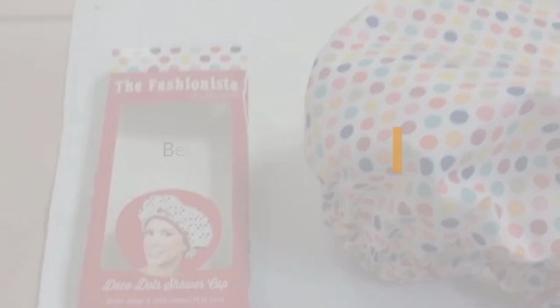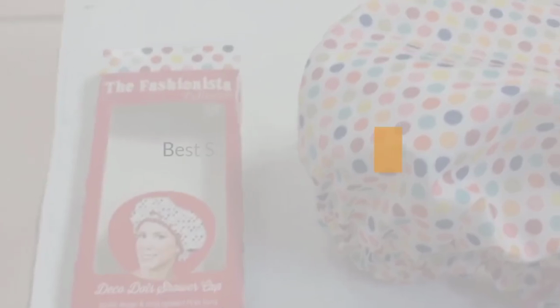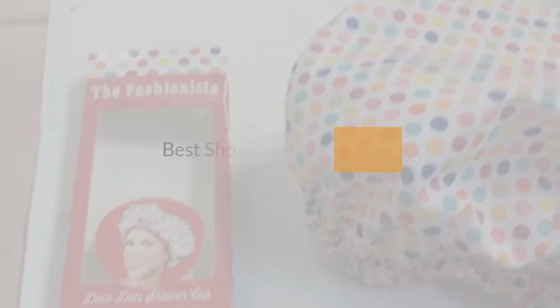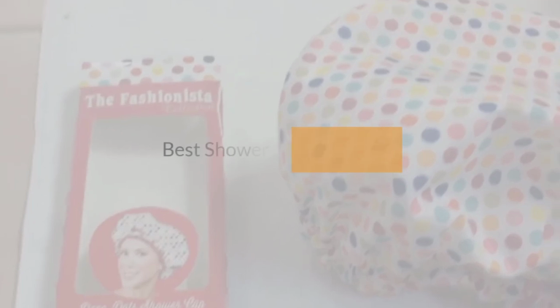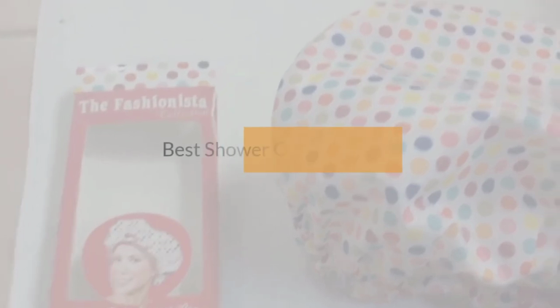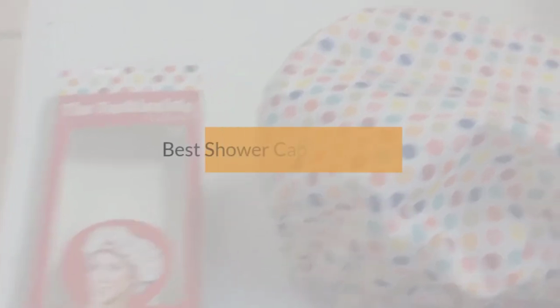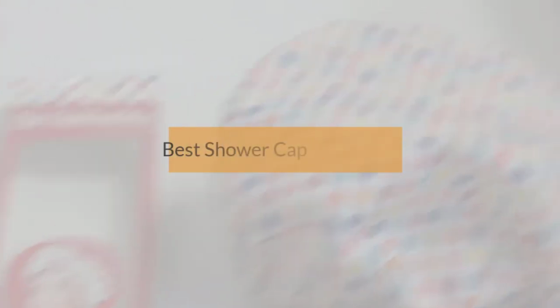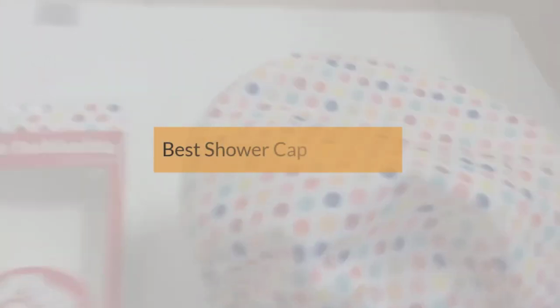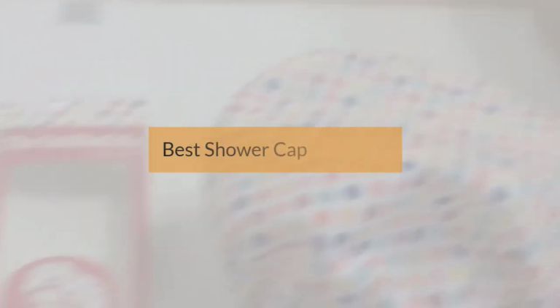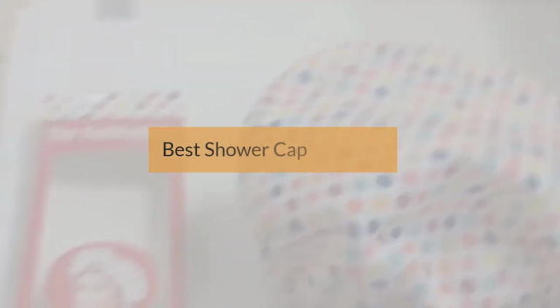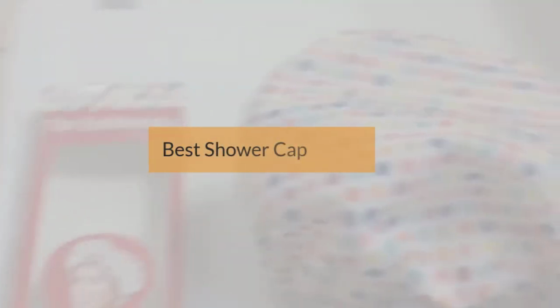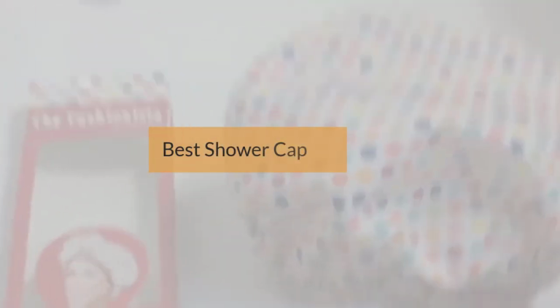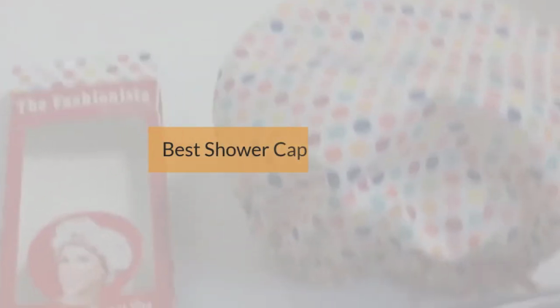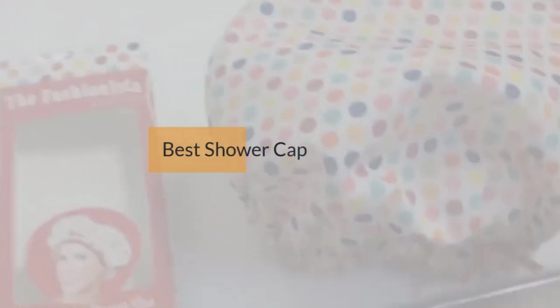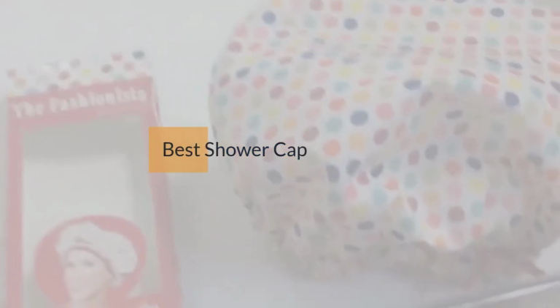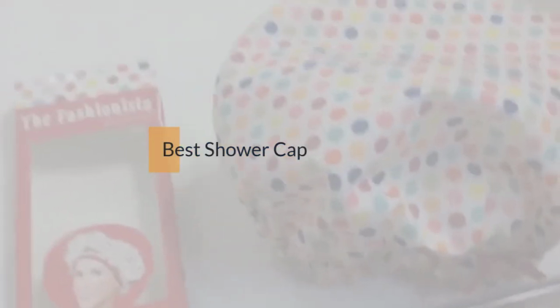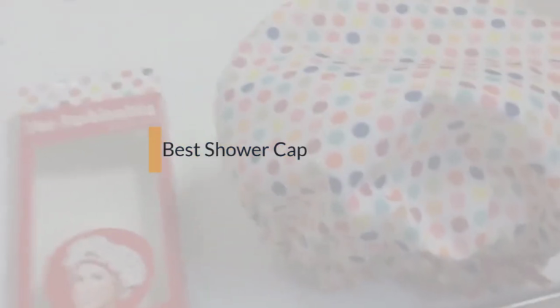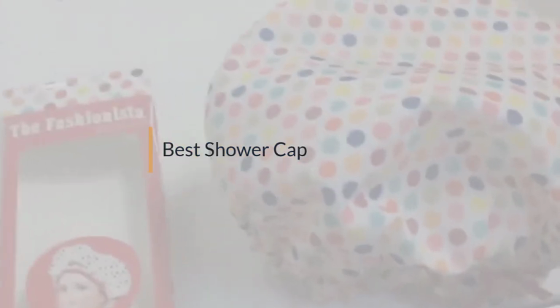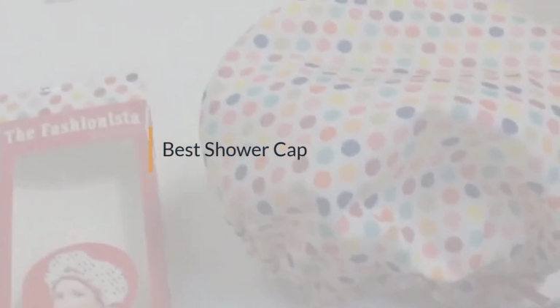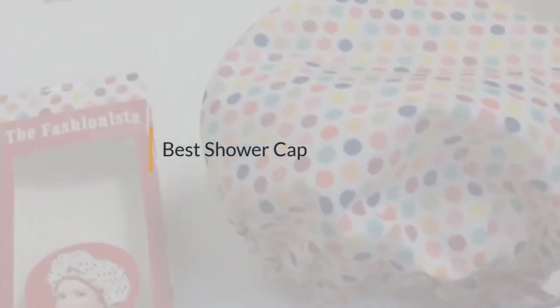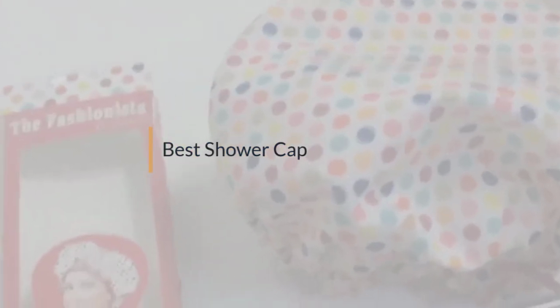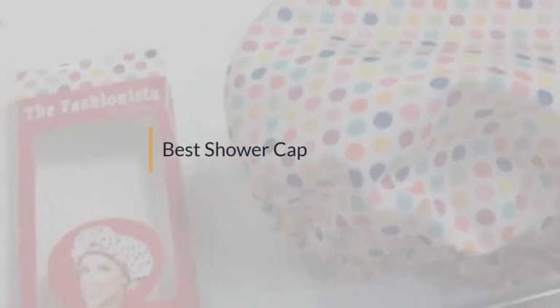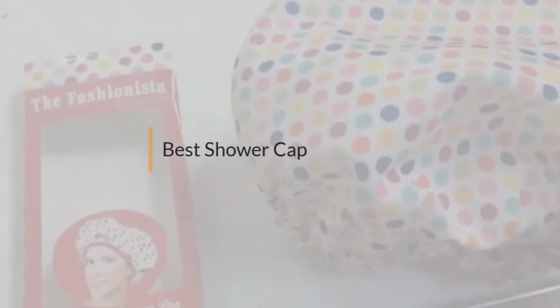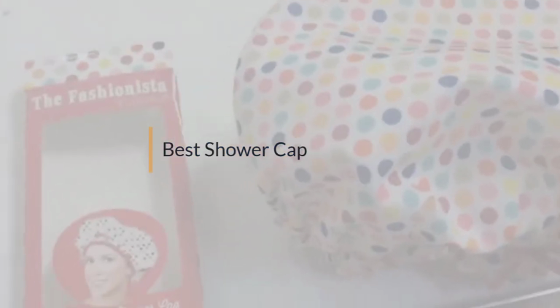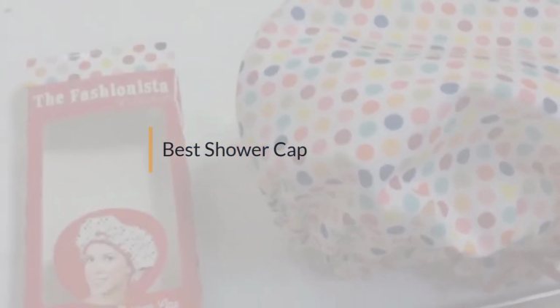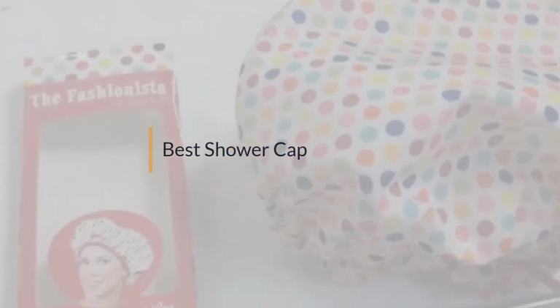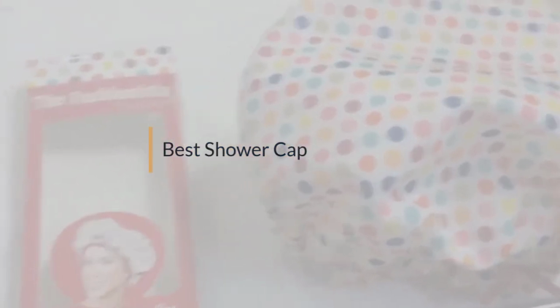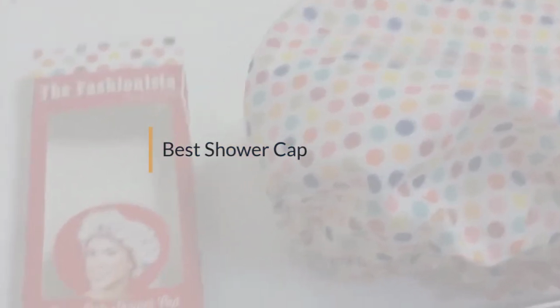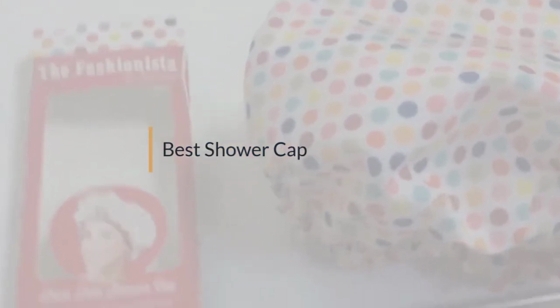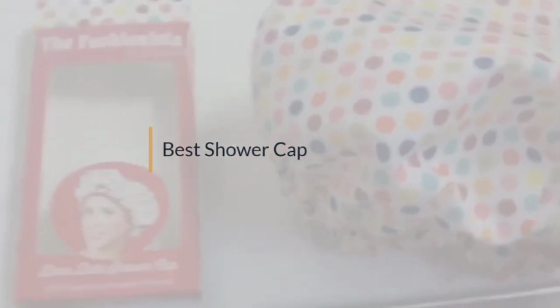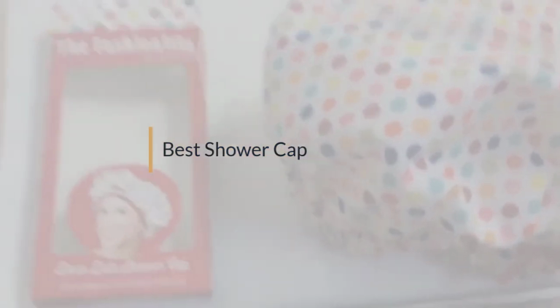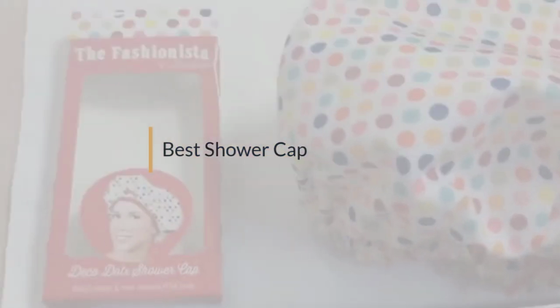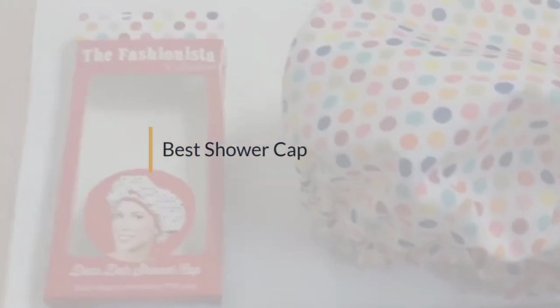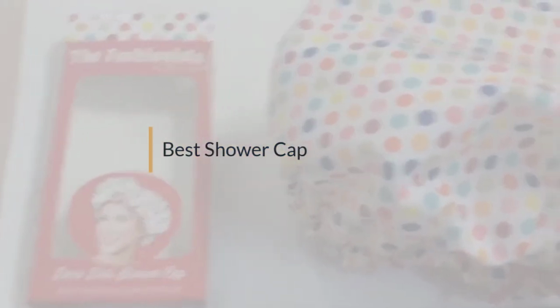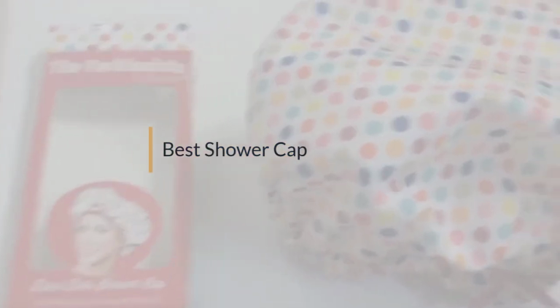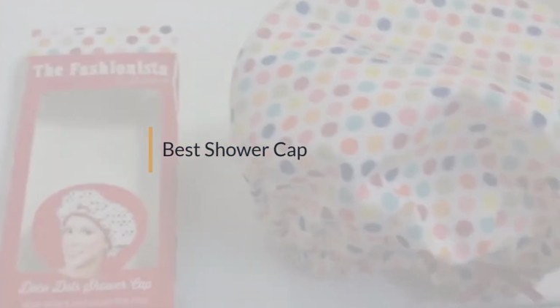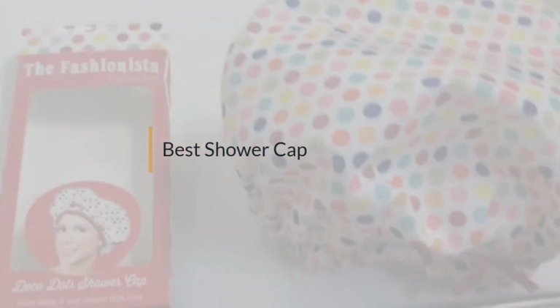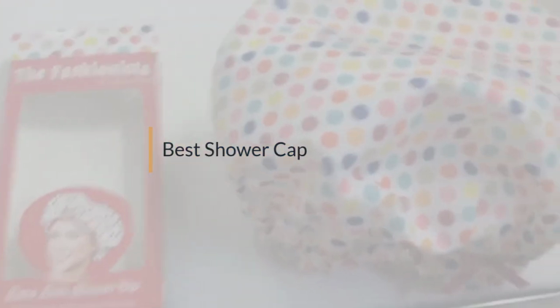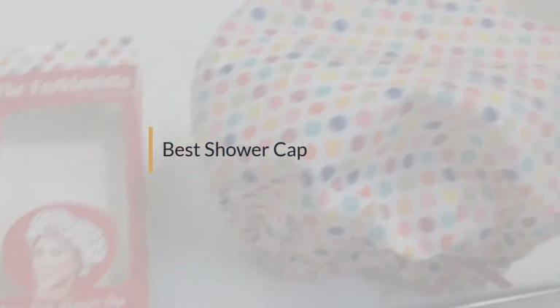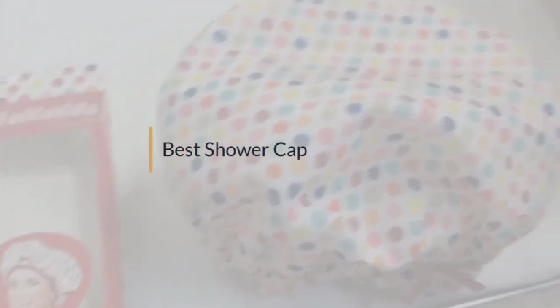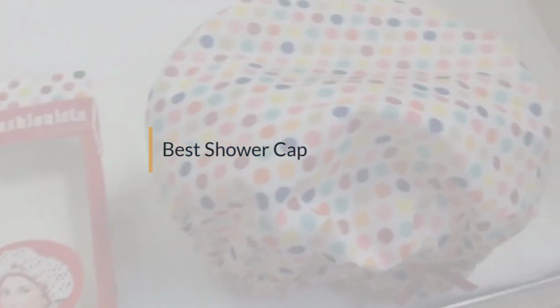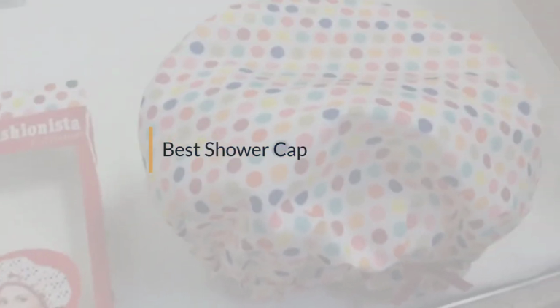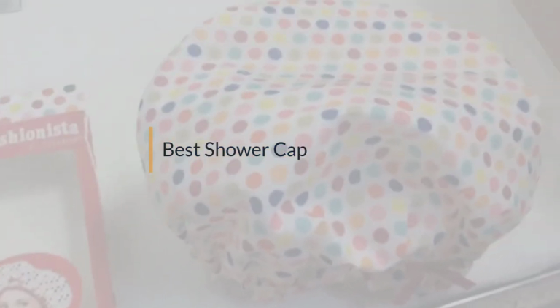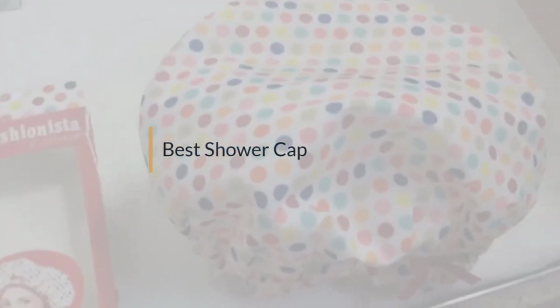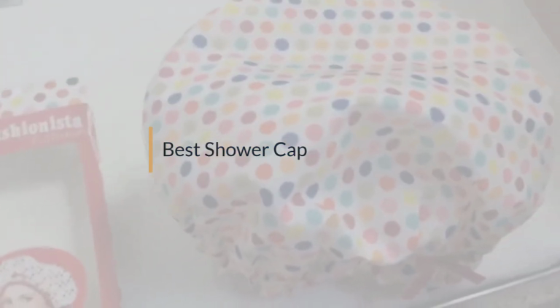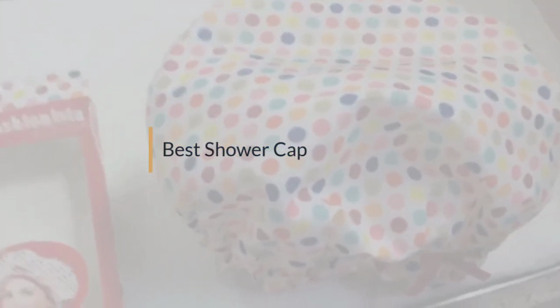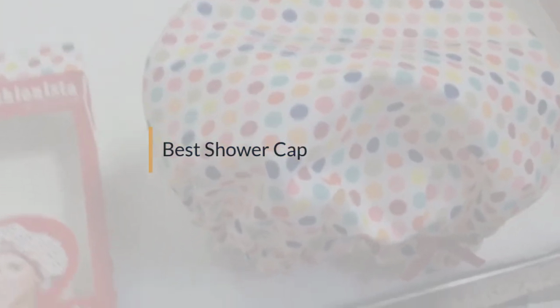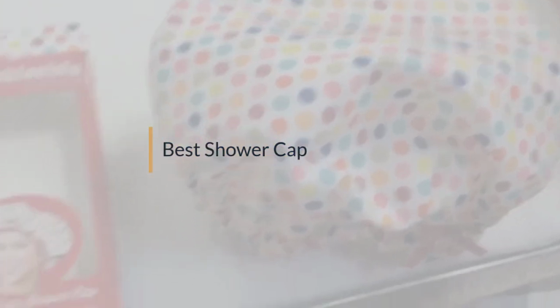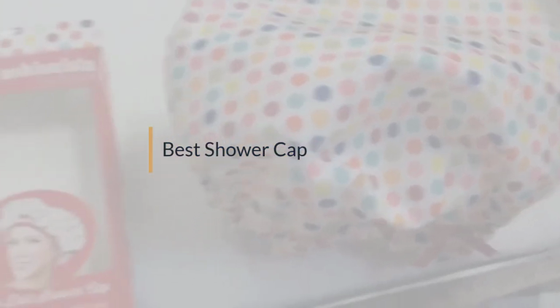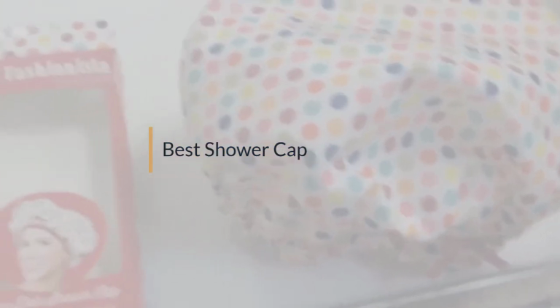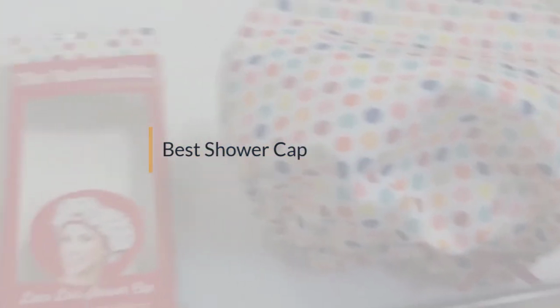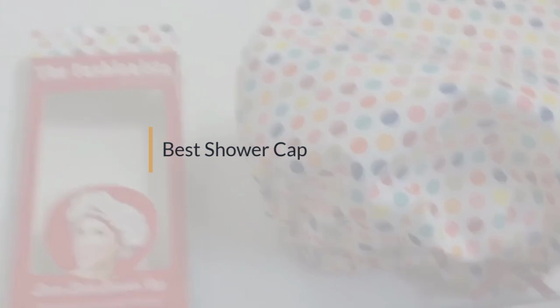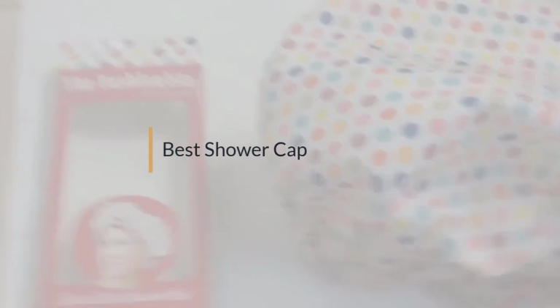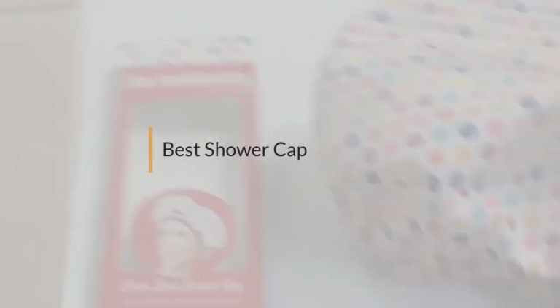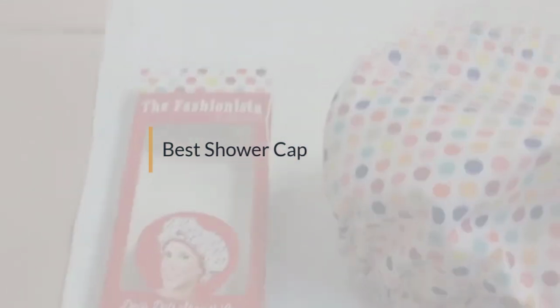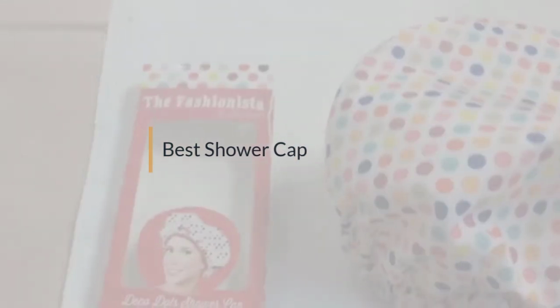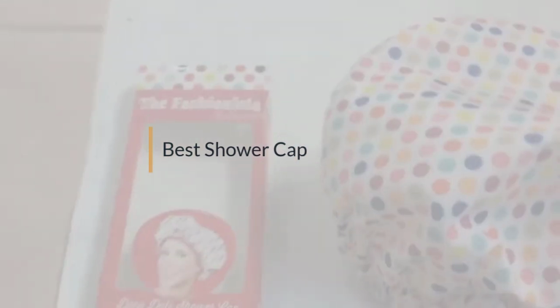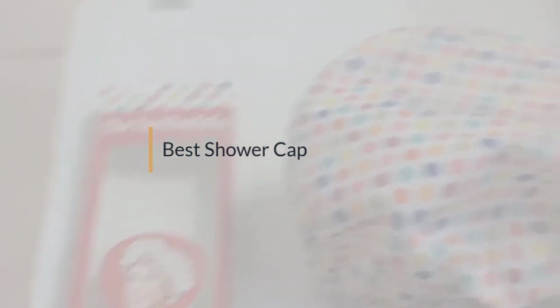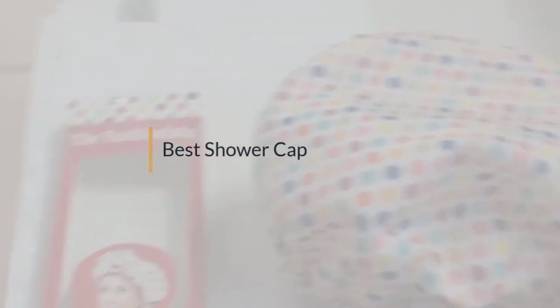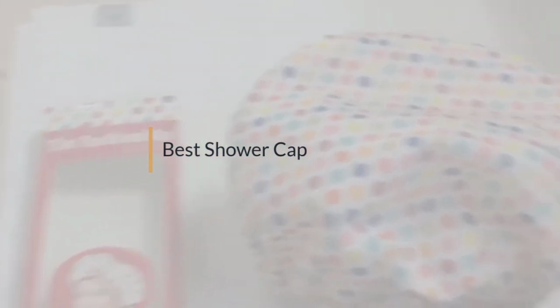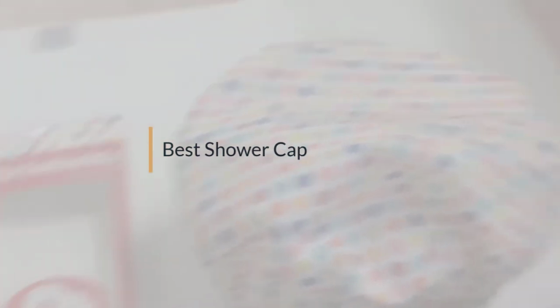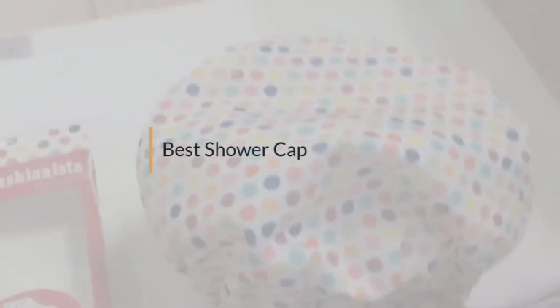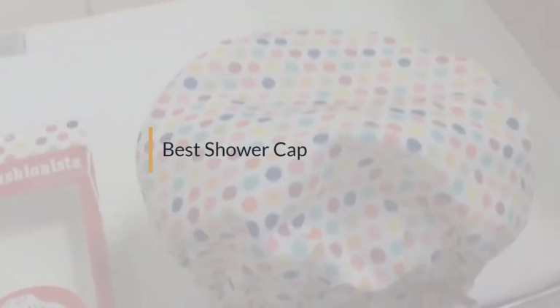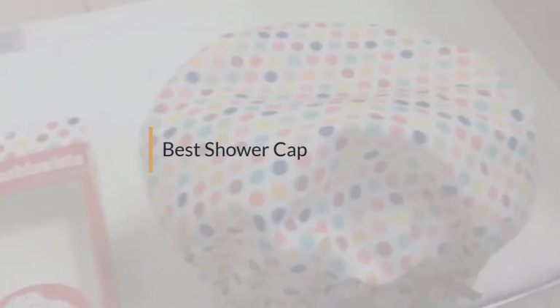If you are looking for the best shower cap, here is a collection you have got to see. Let's get started.